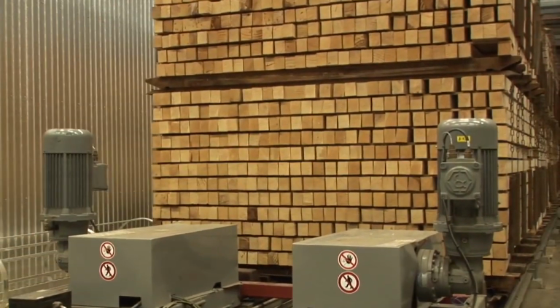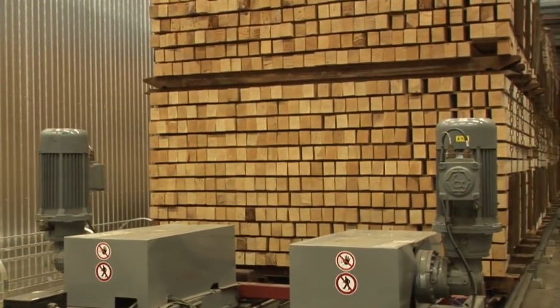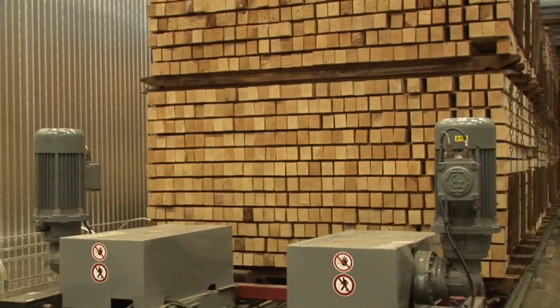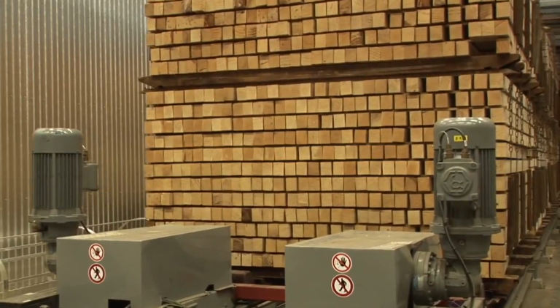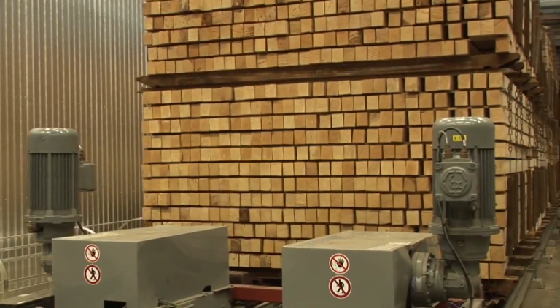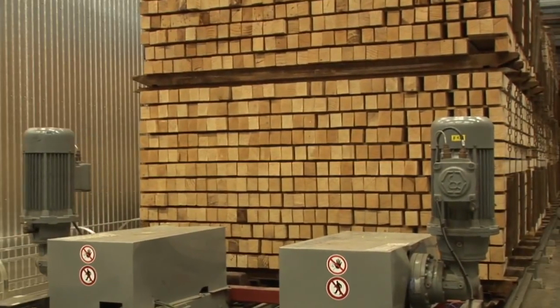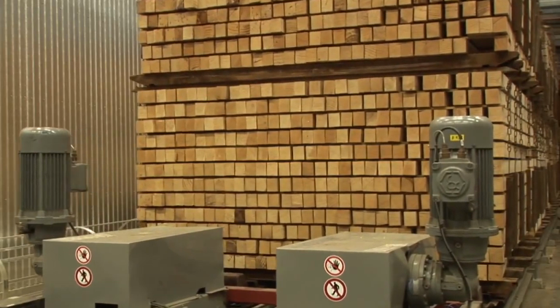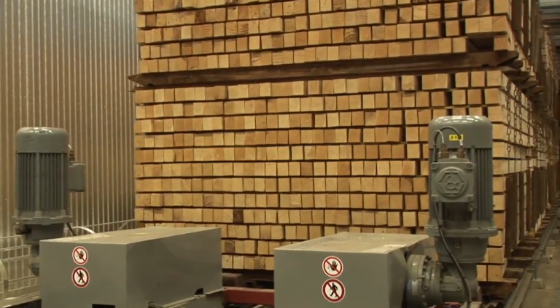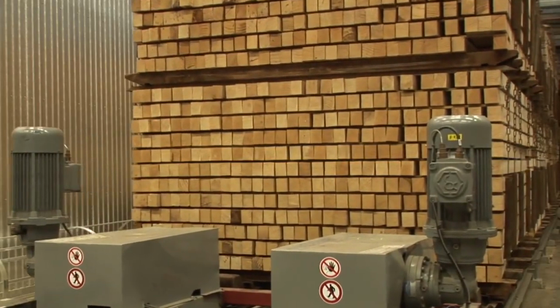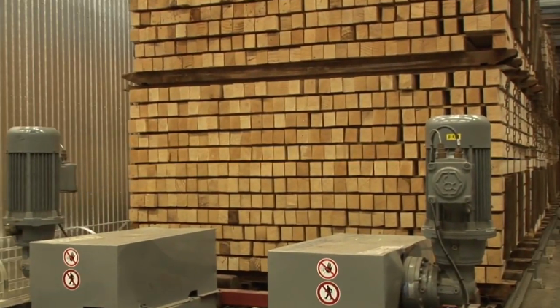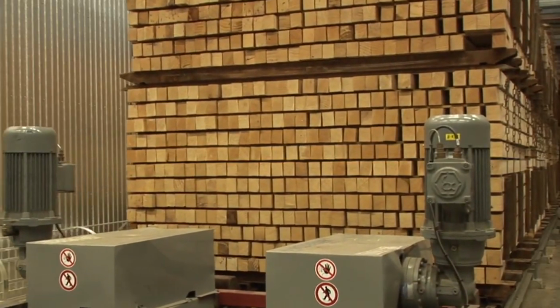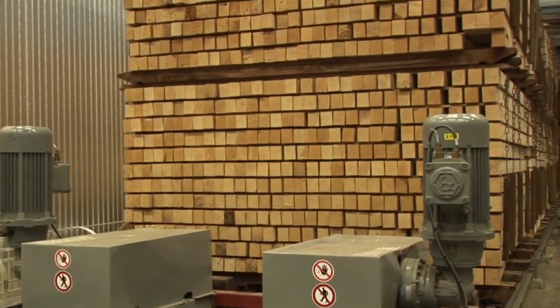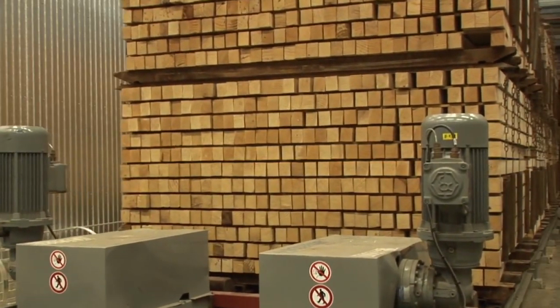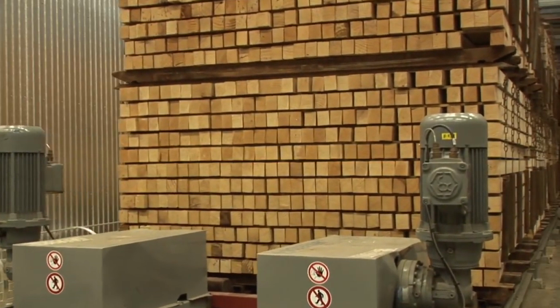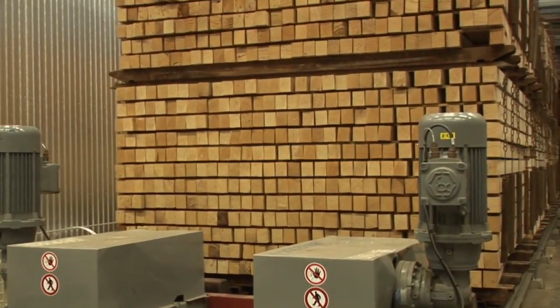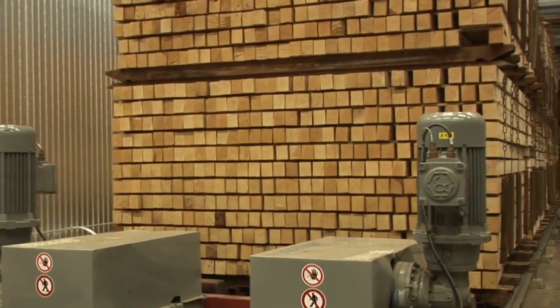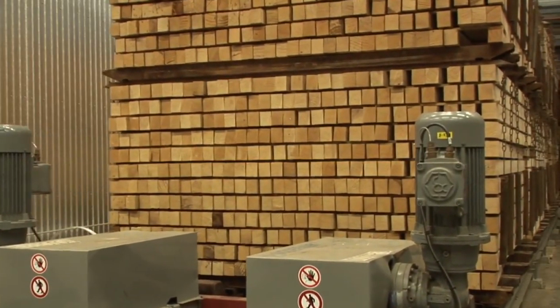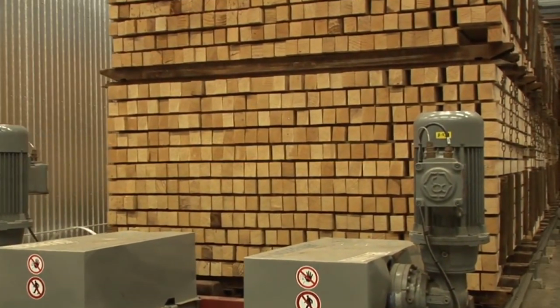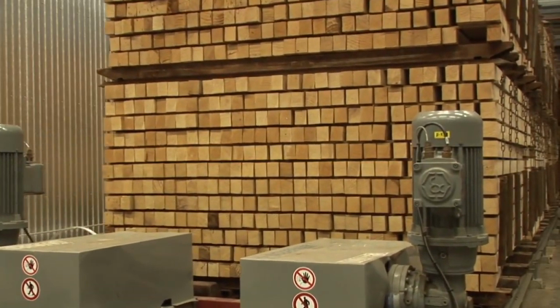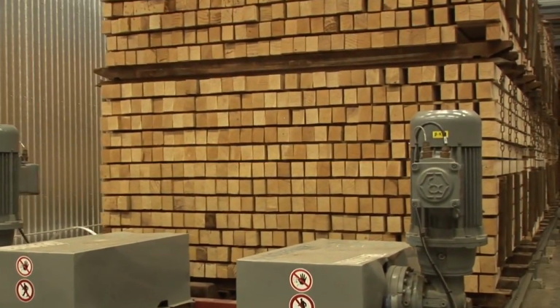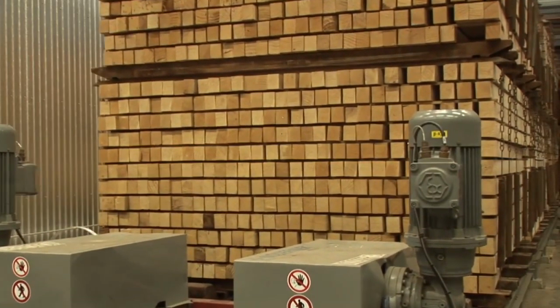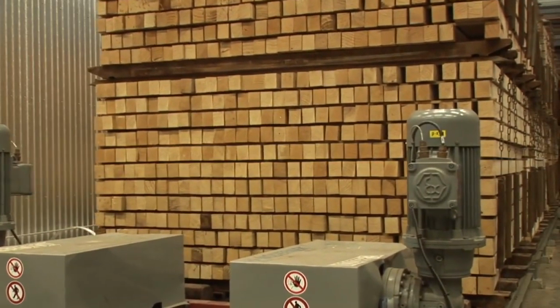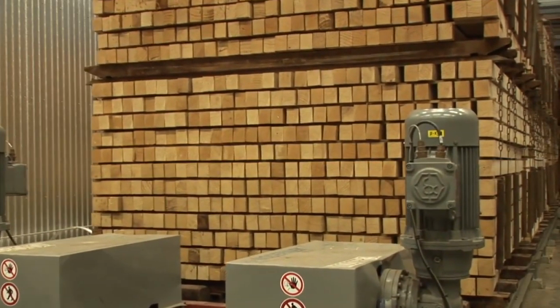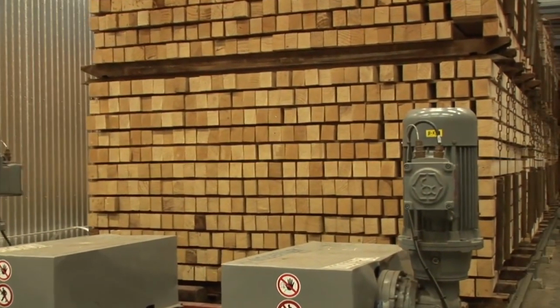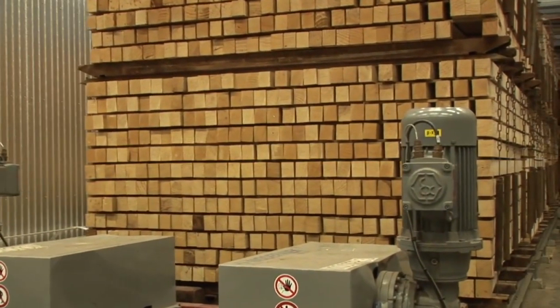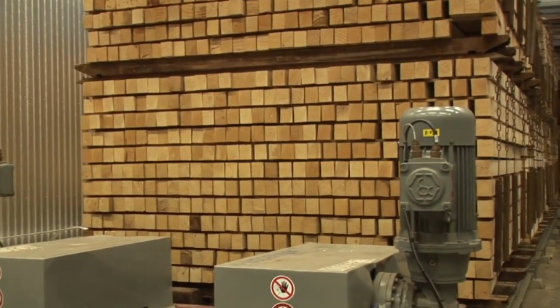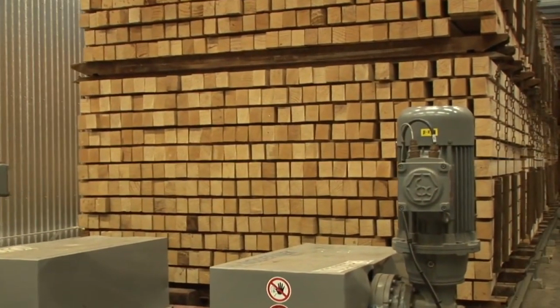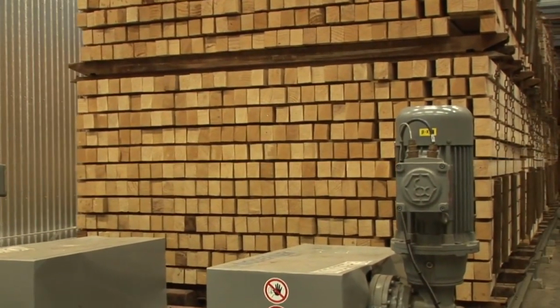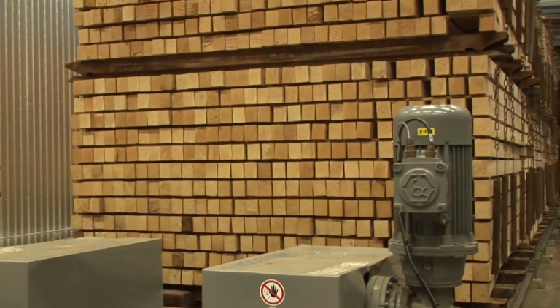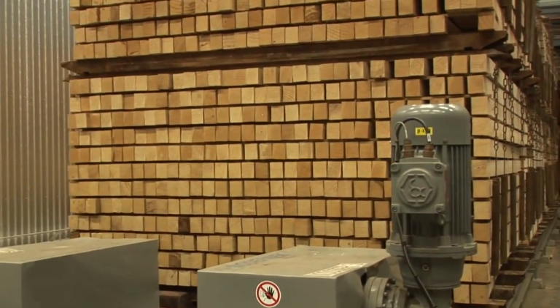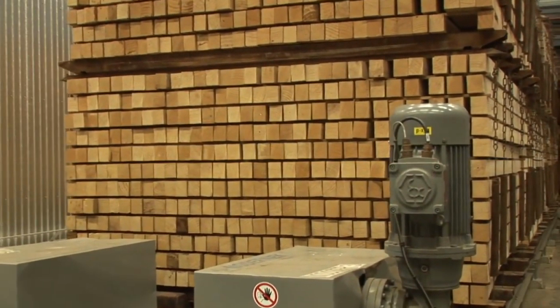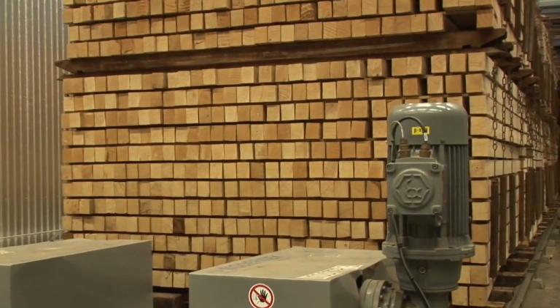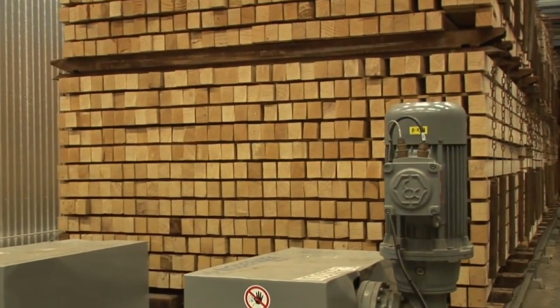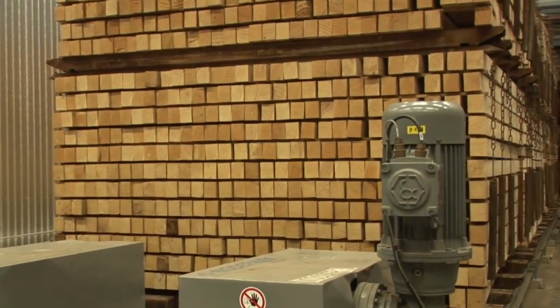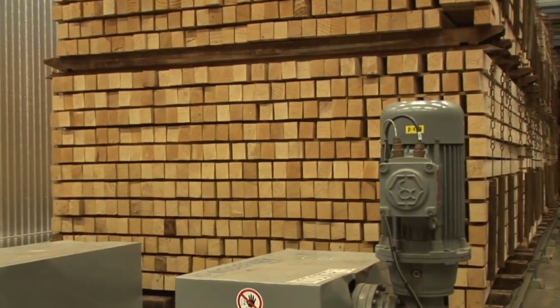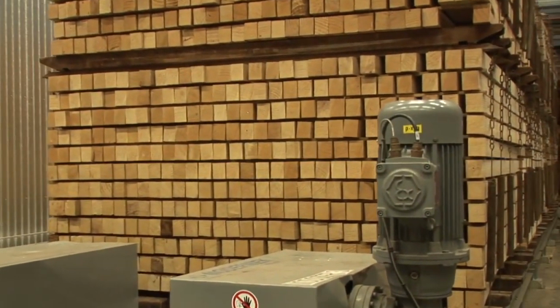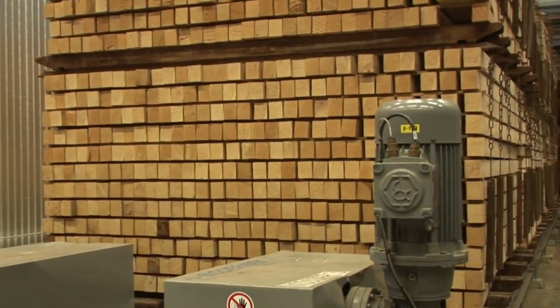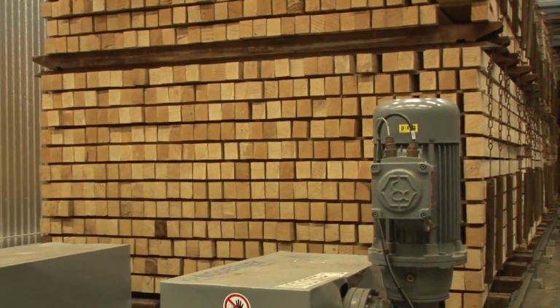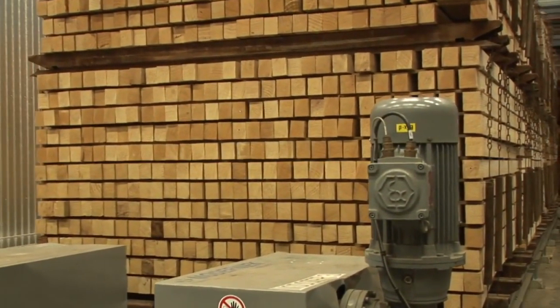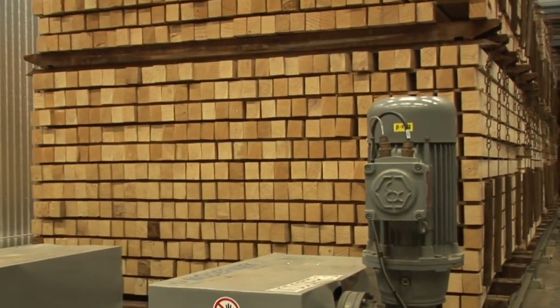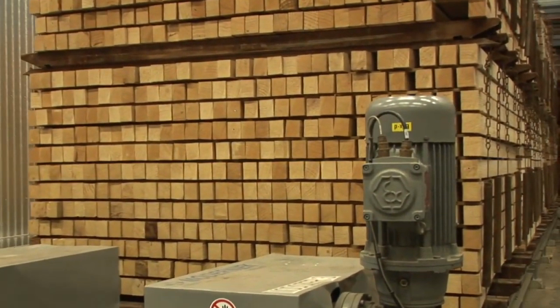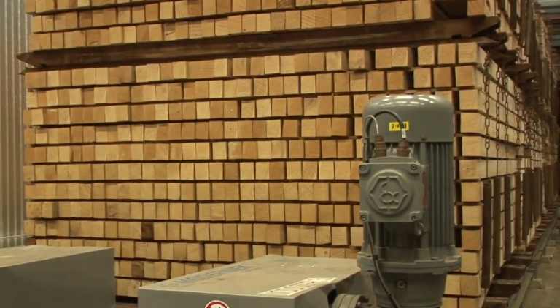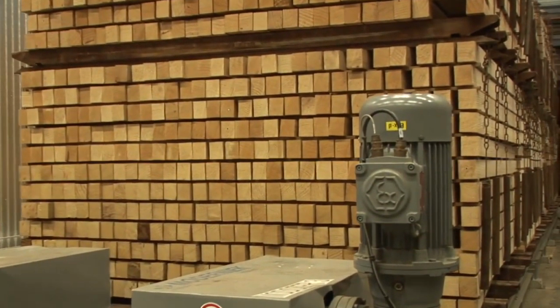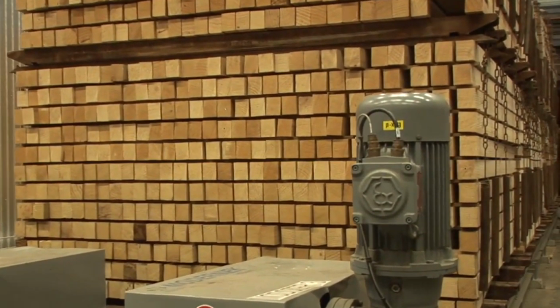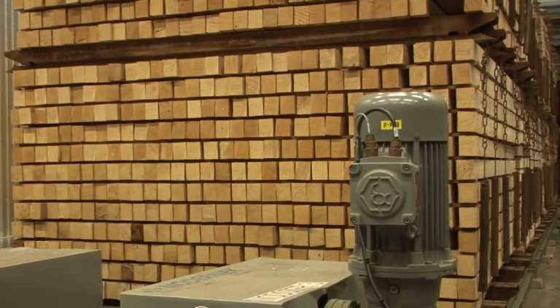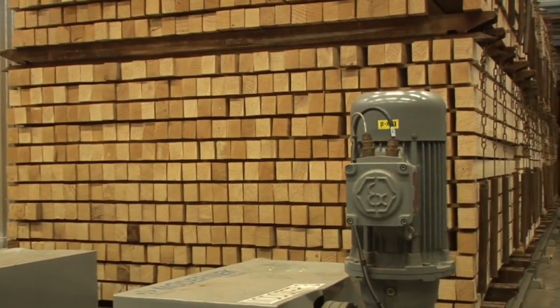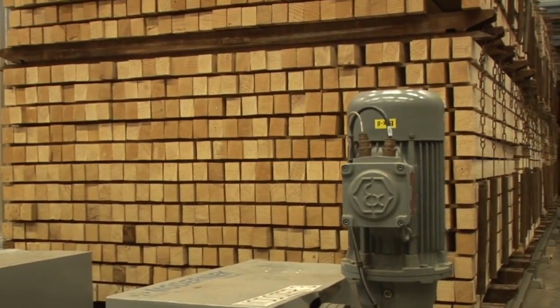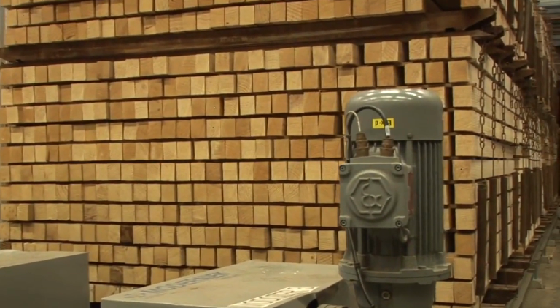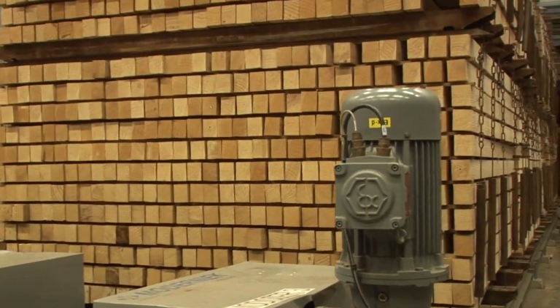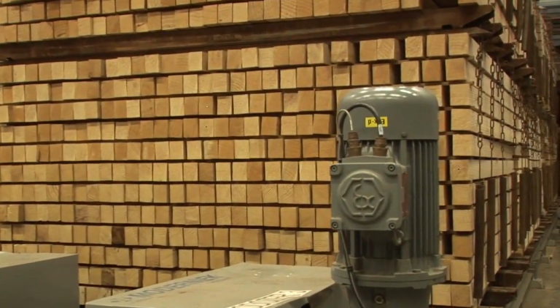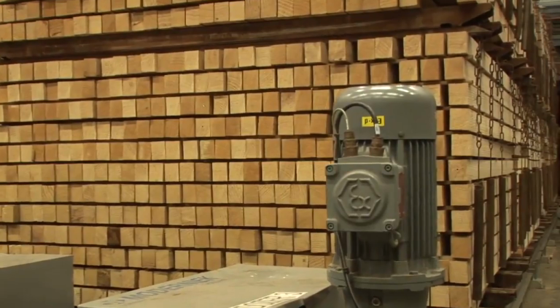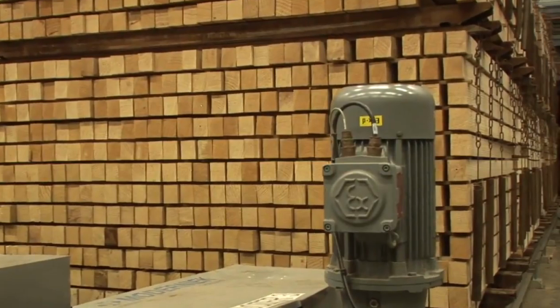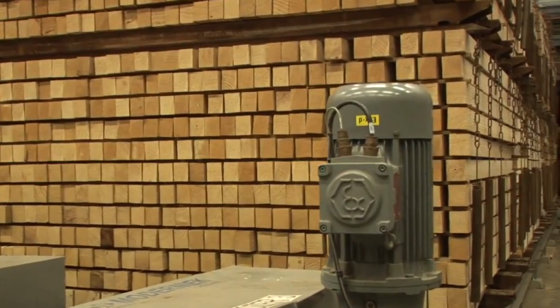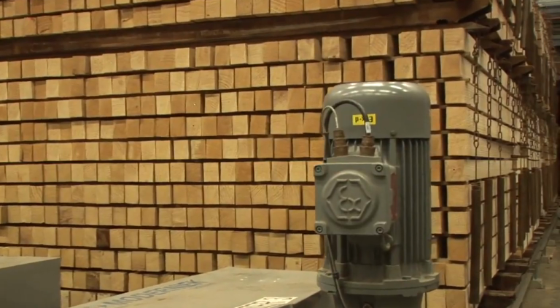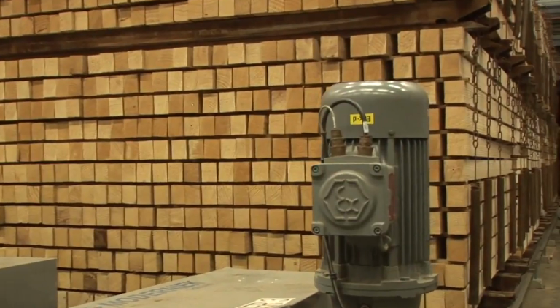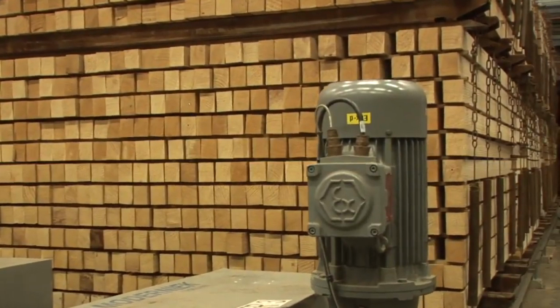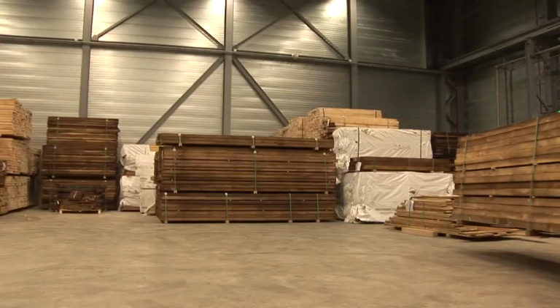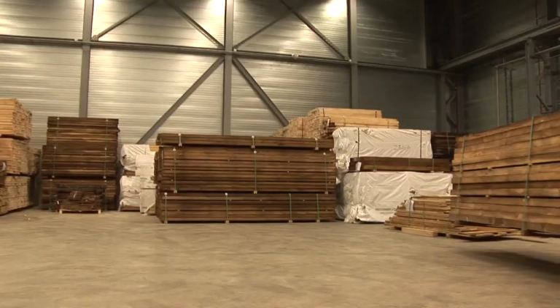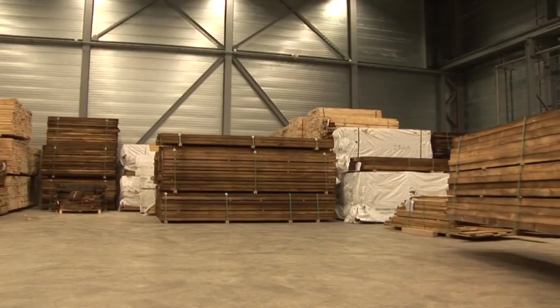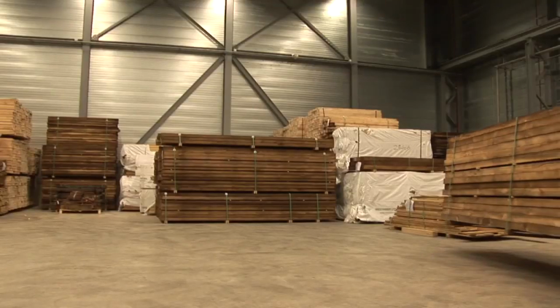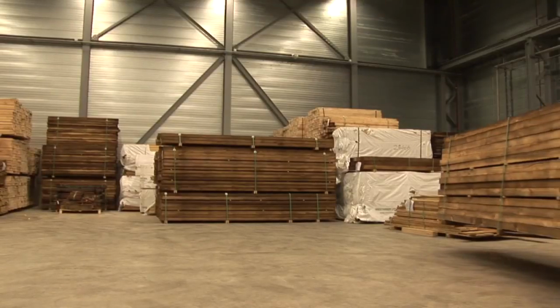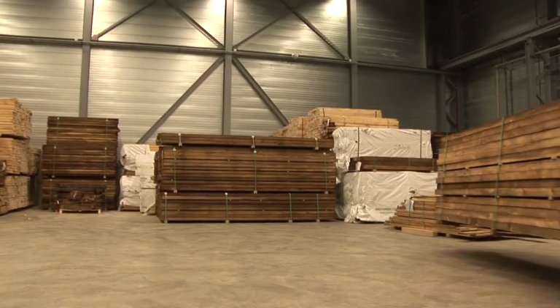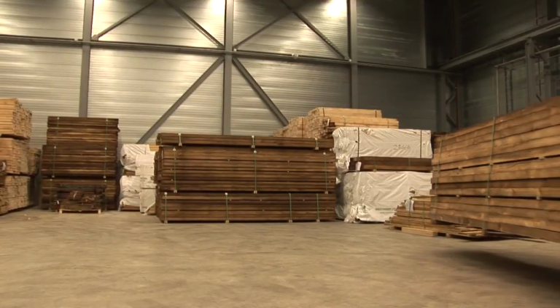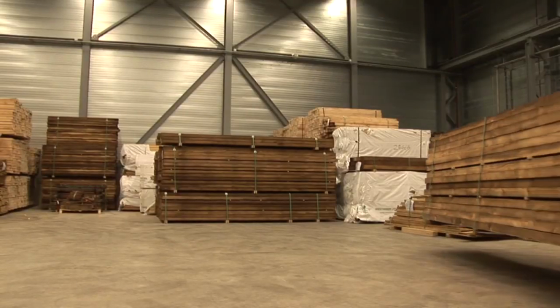Once the timber comes out of the reactor, it is now marked Akoya wood and ready for distribution around the globe.